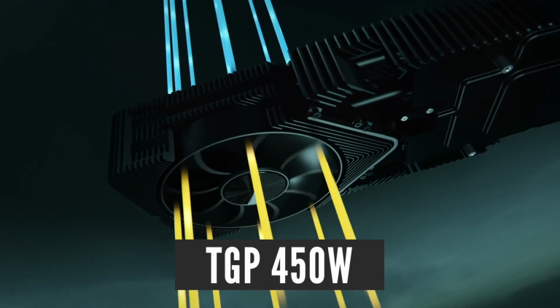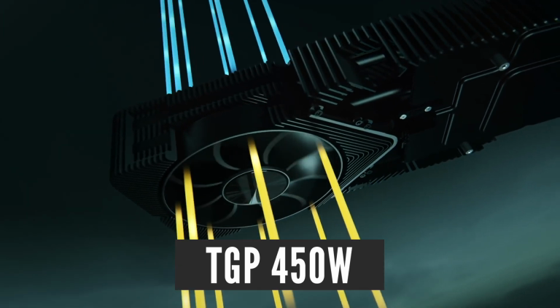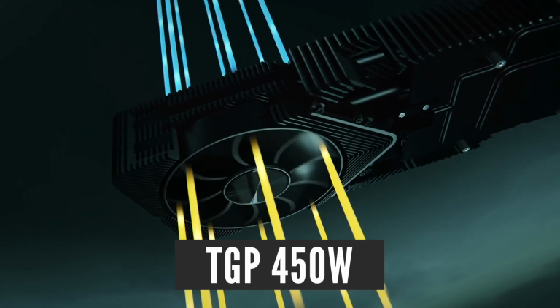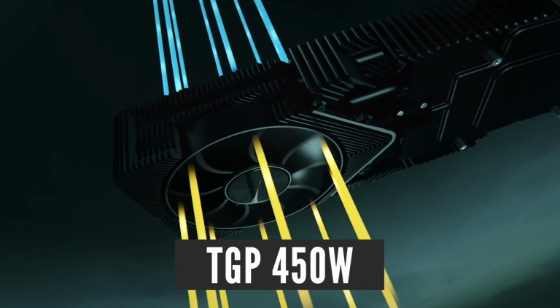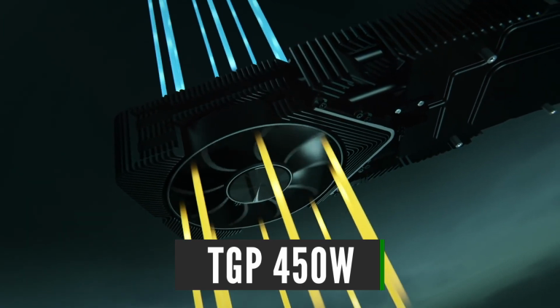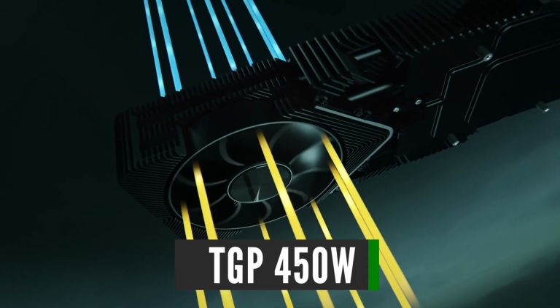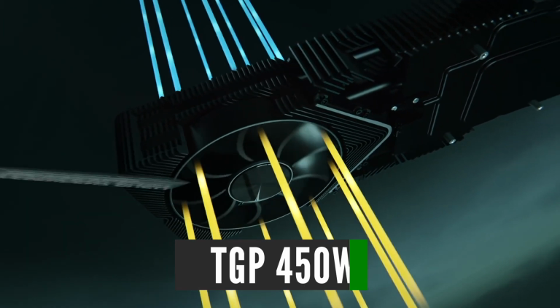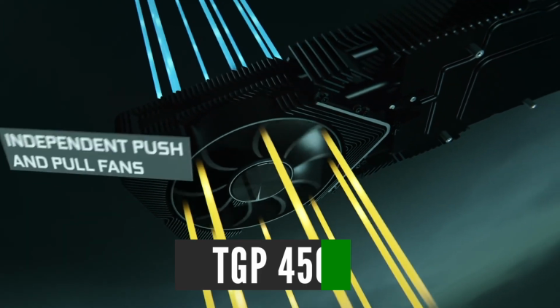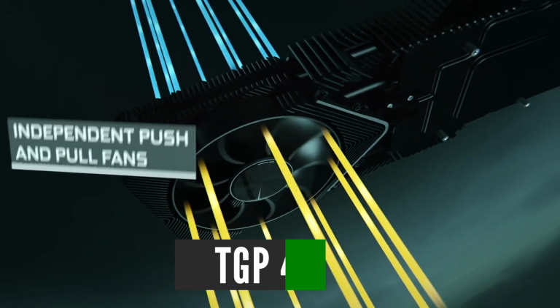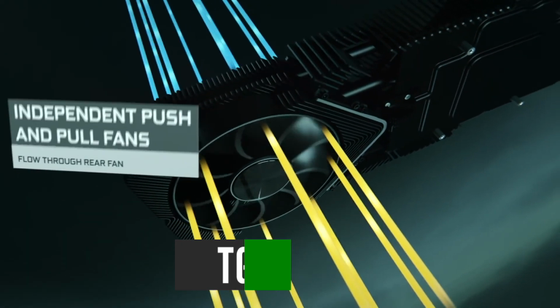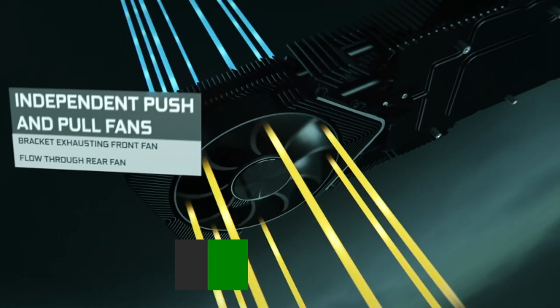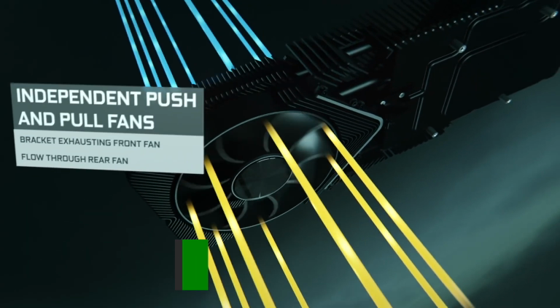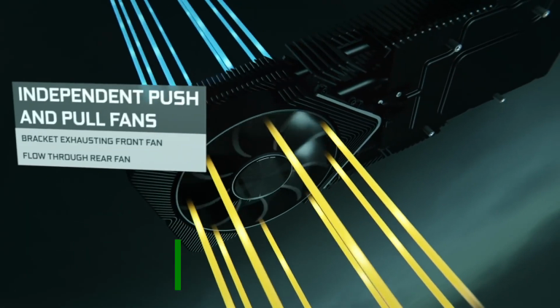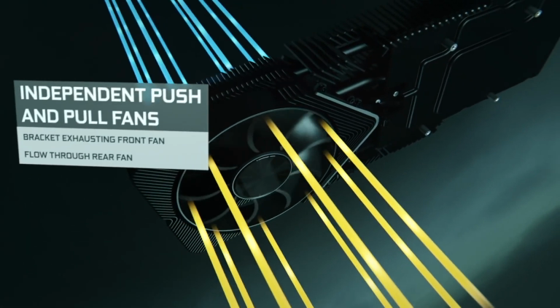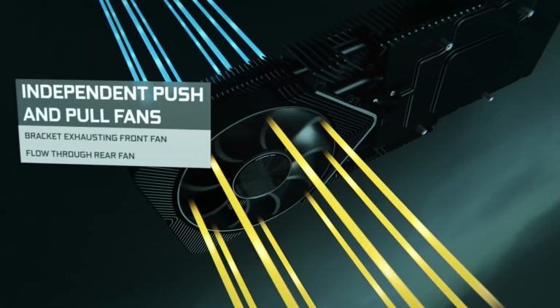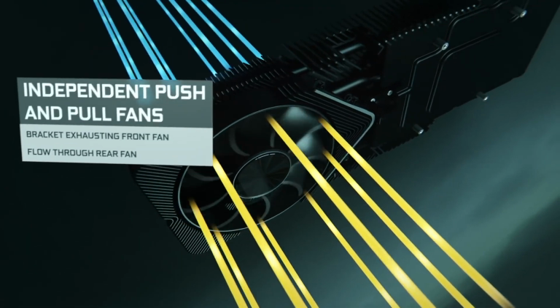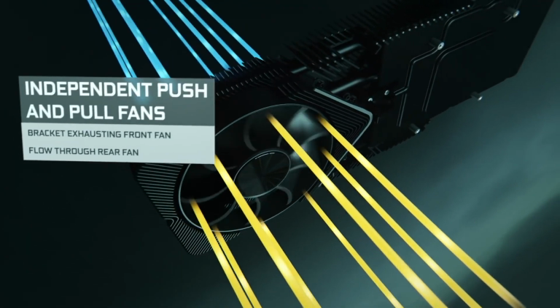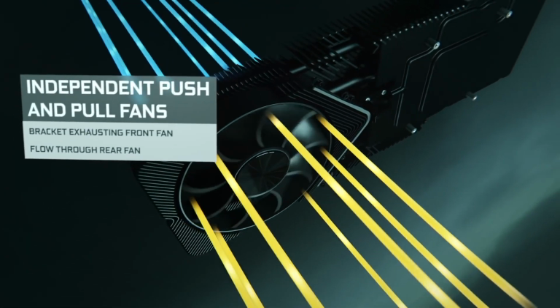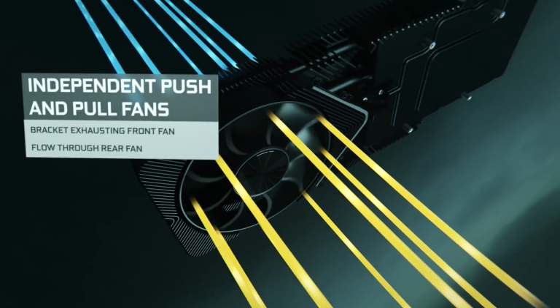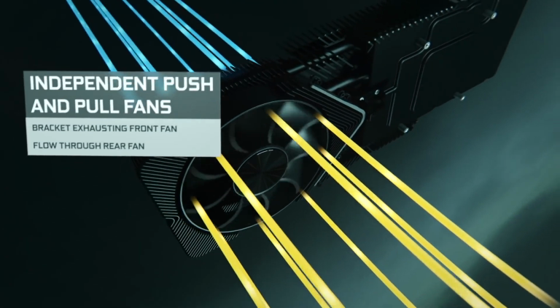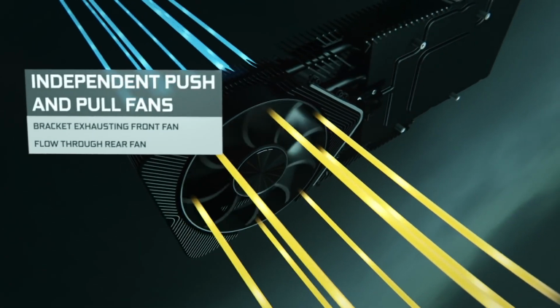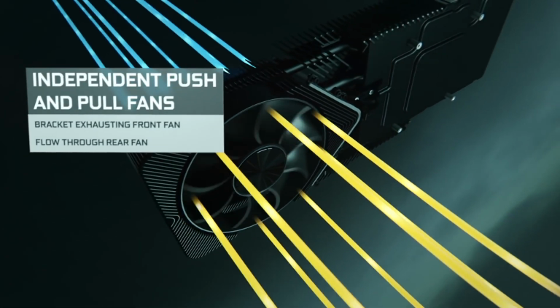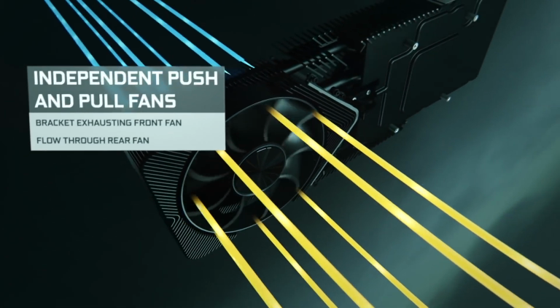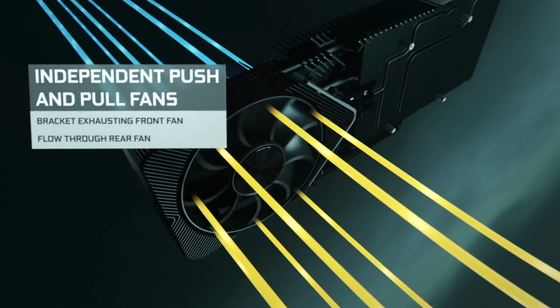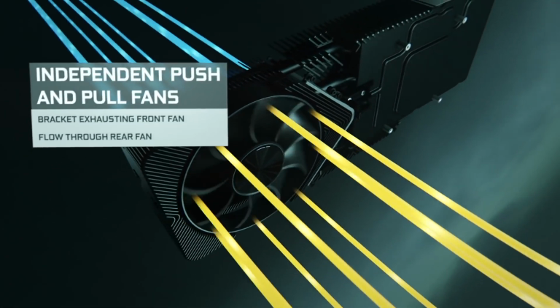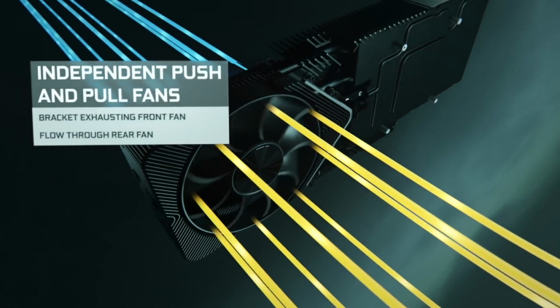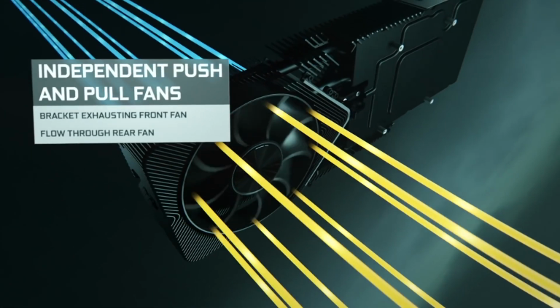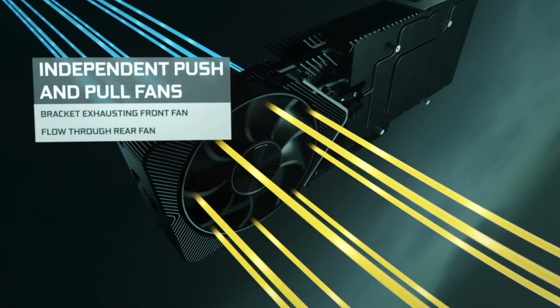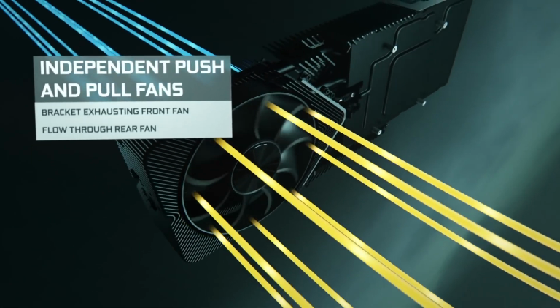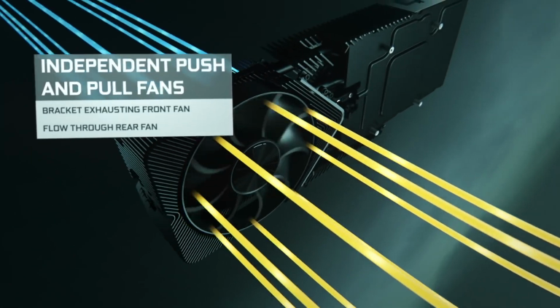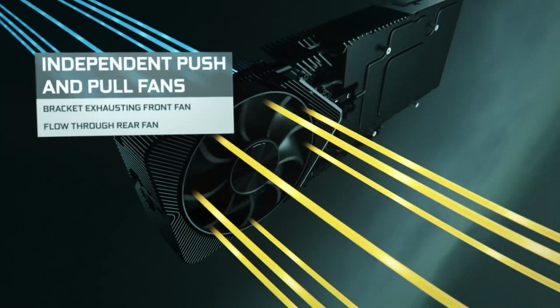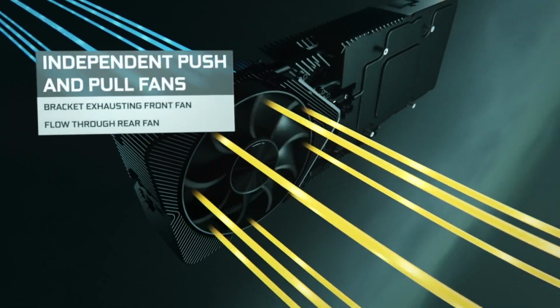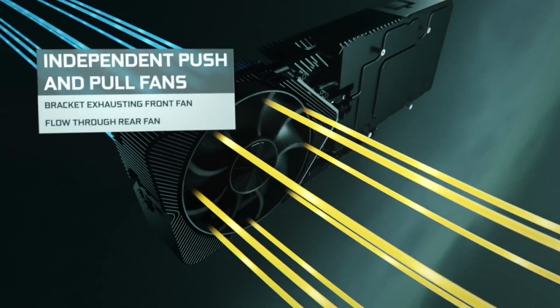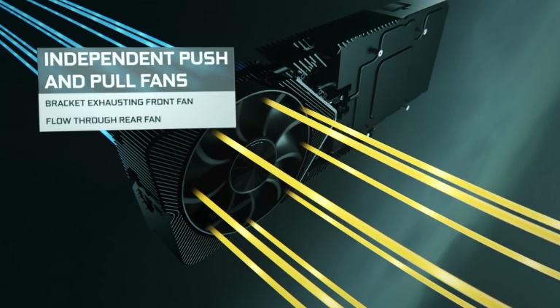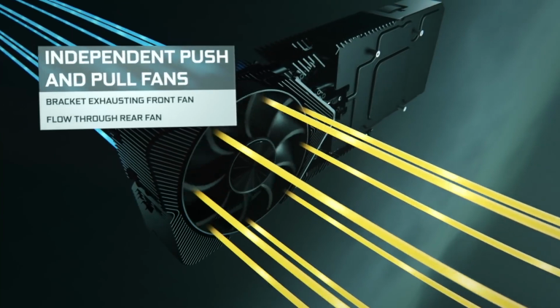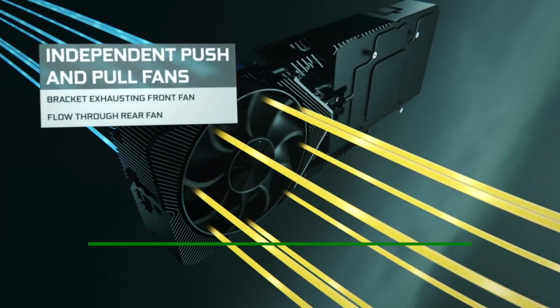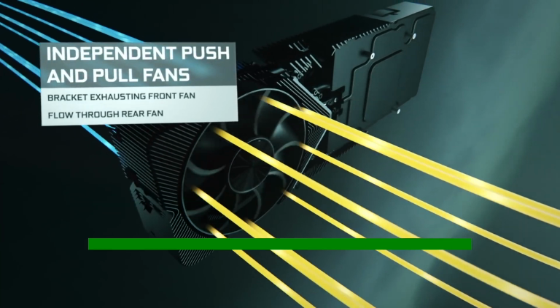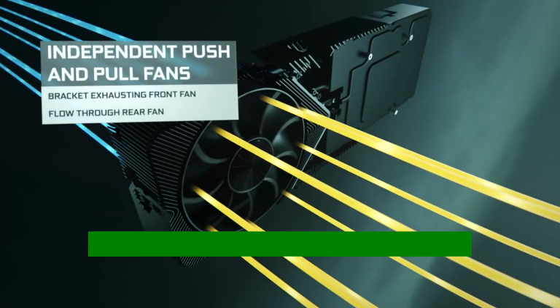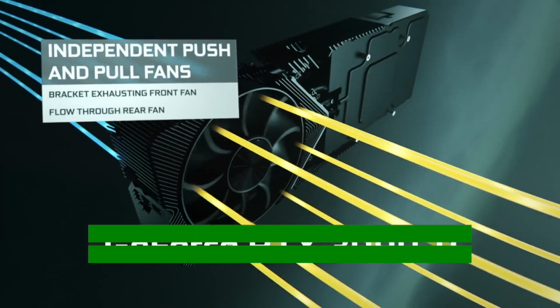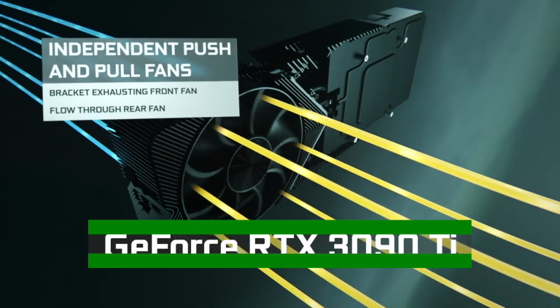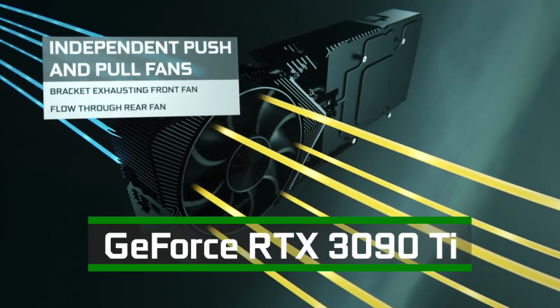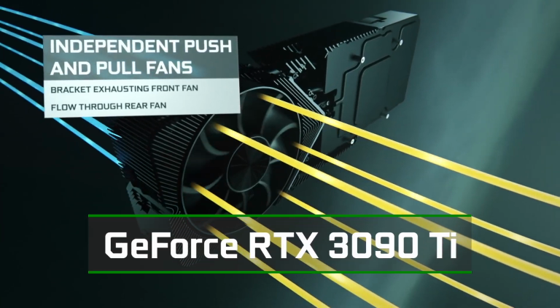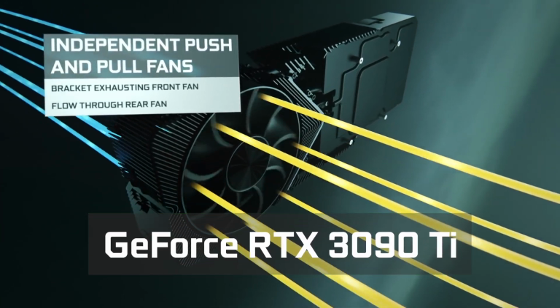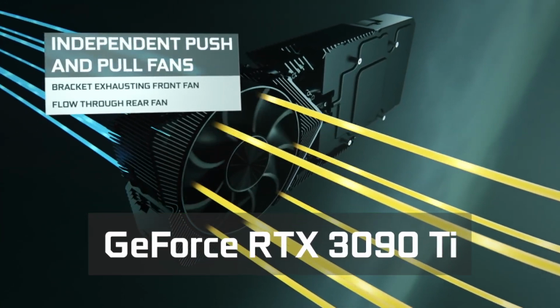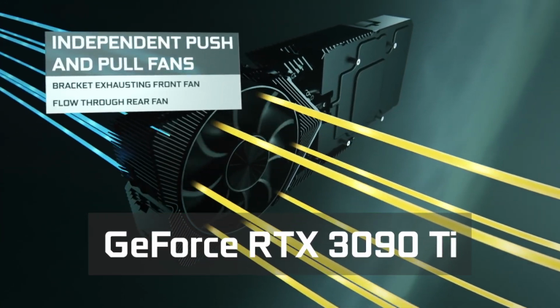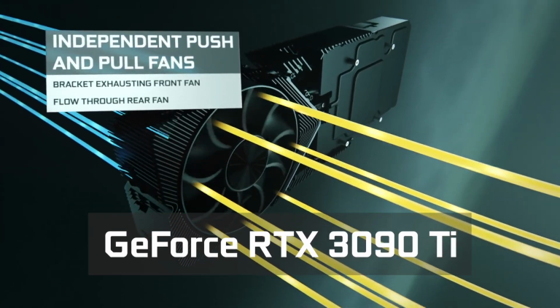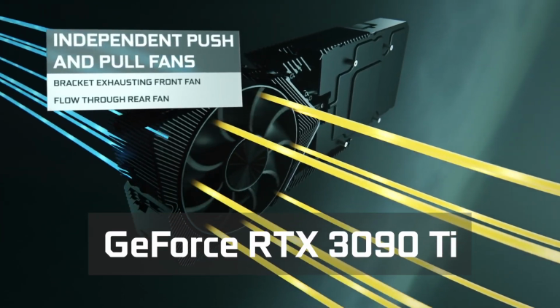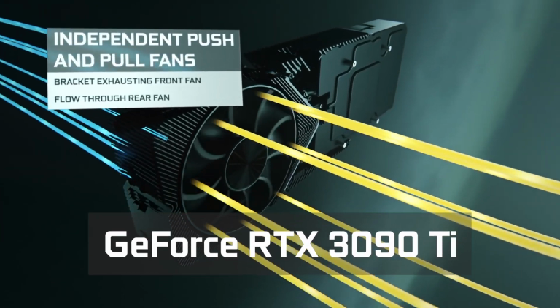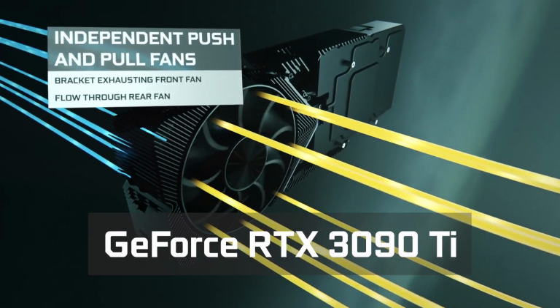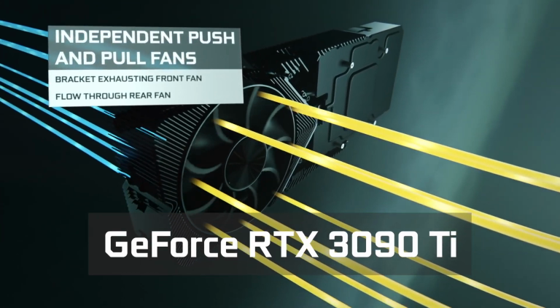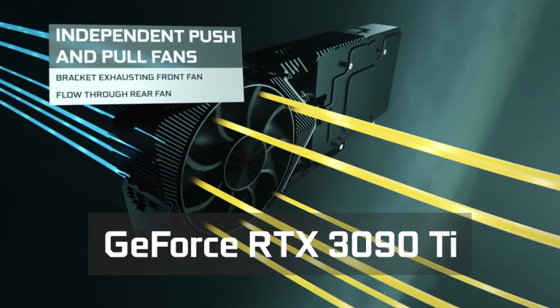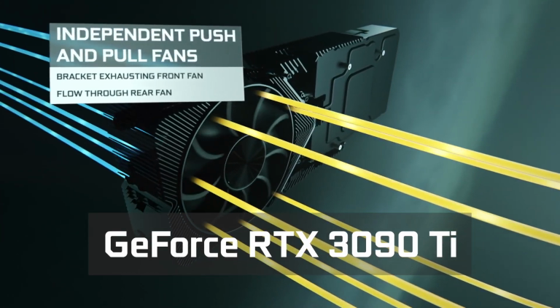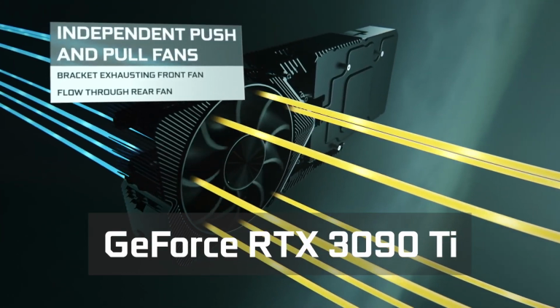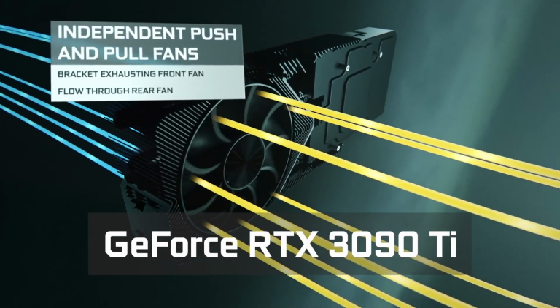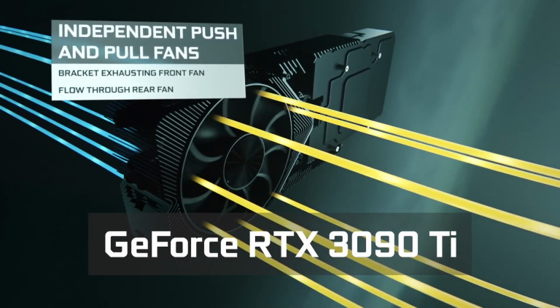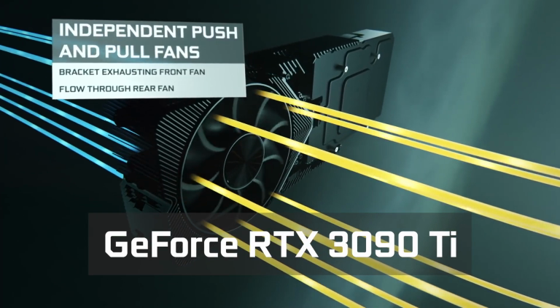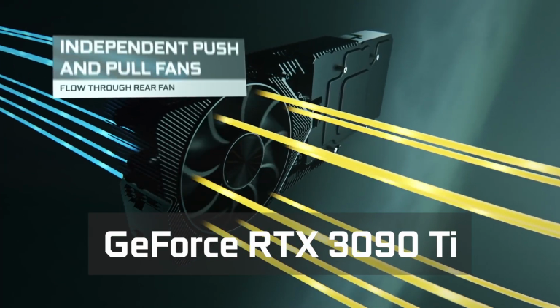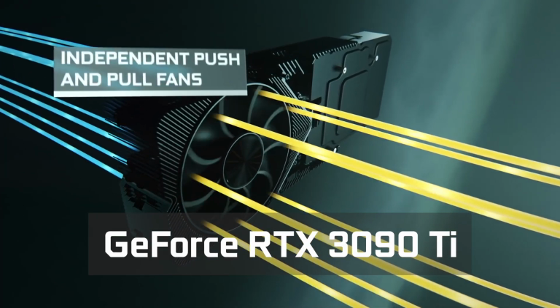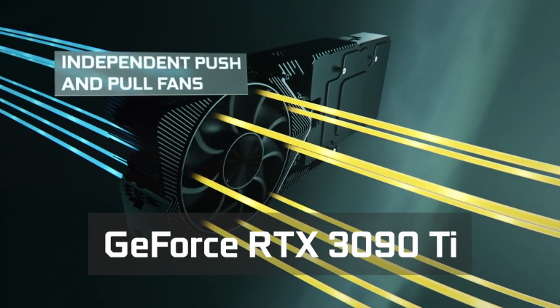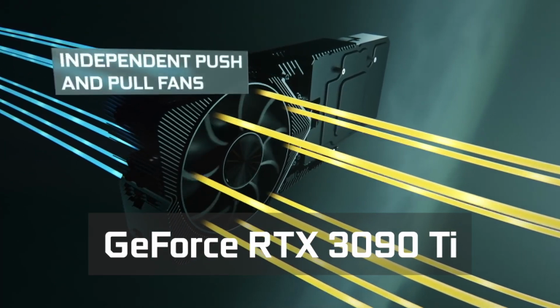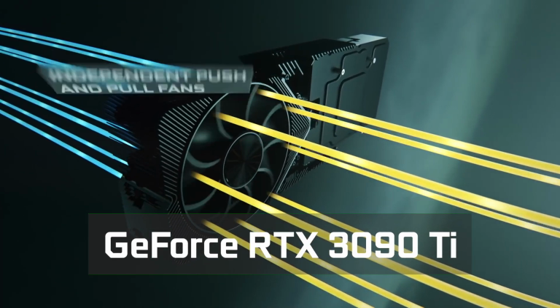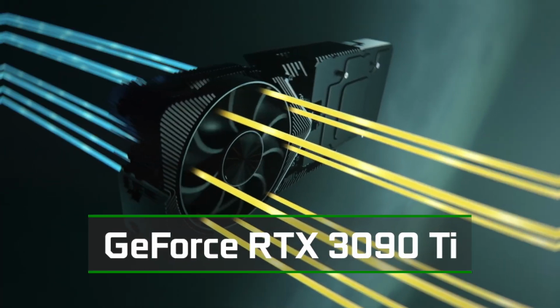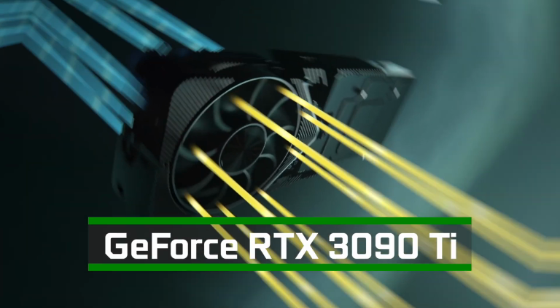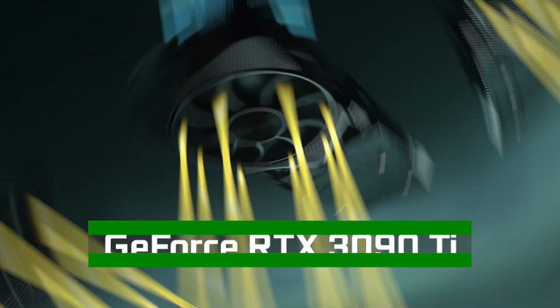Do you want to keep your house warm this winter? Look no further — the RTX 3090 Ti is perfect for the job.